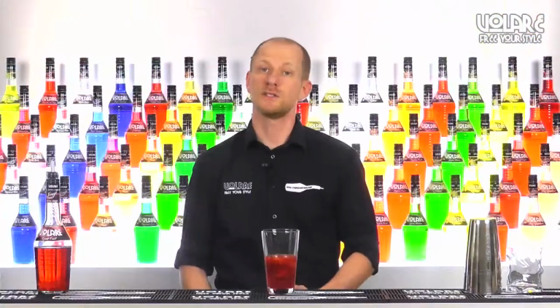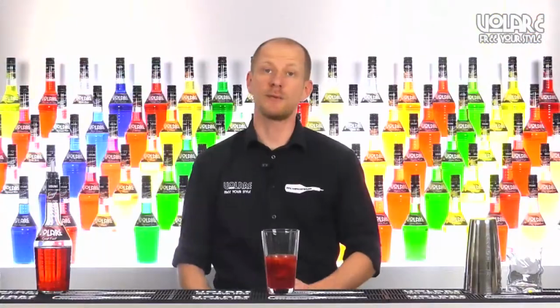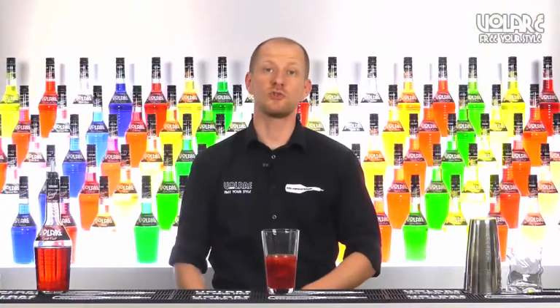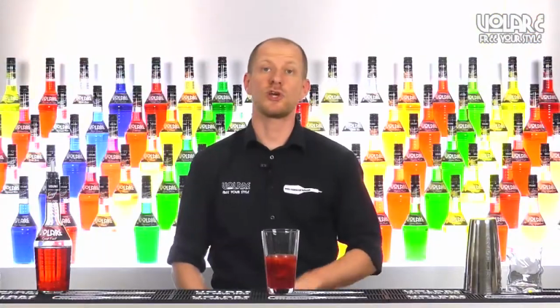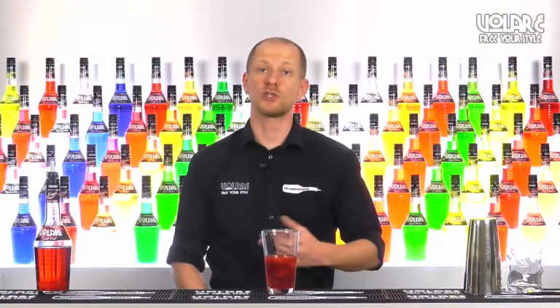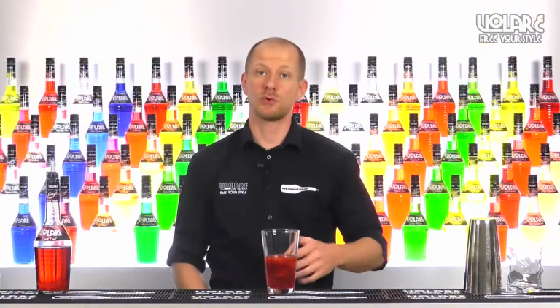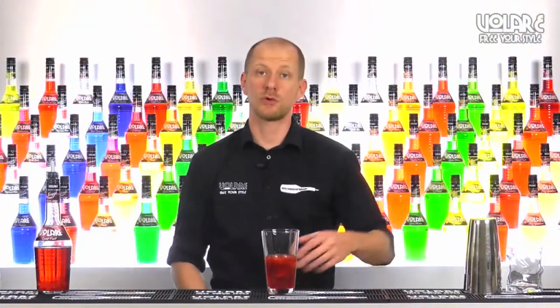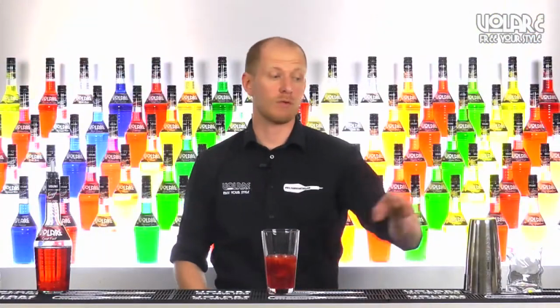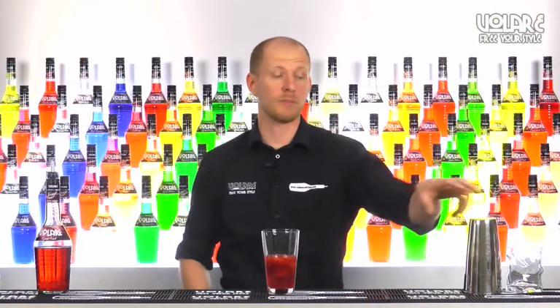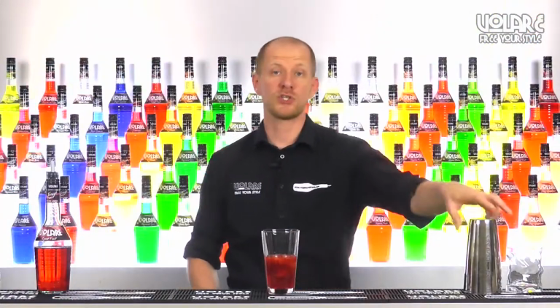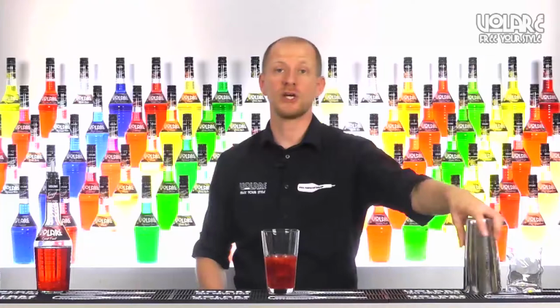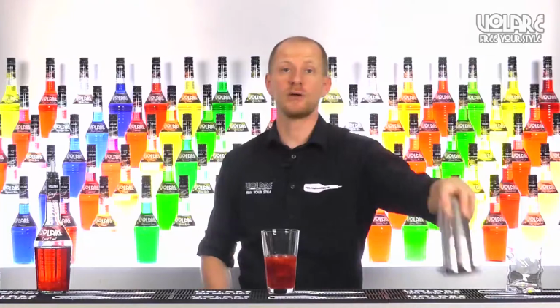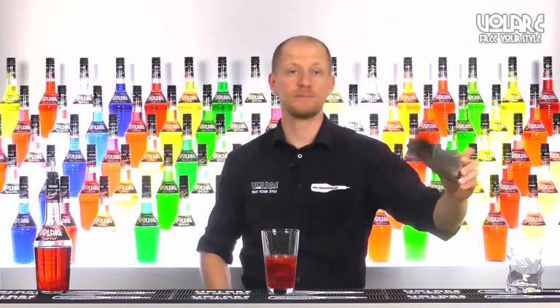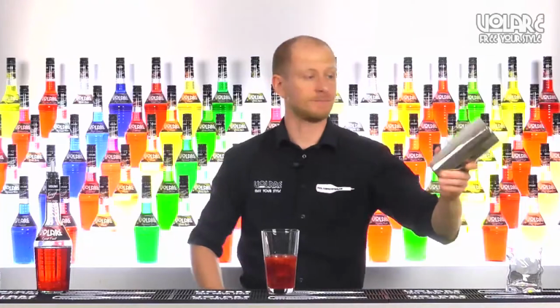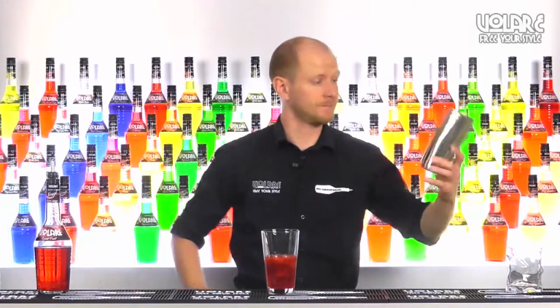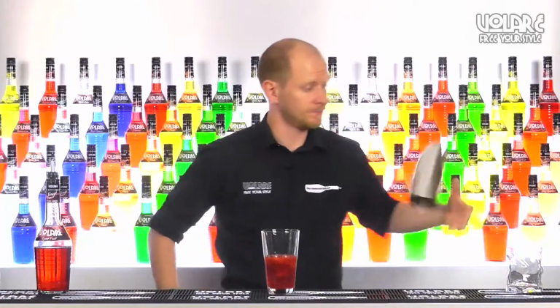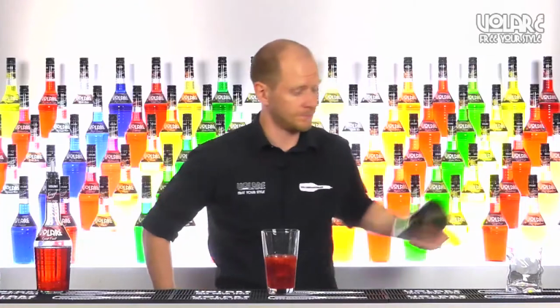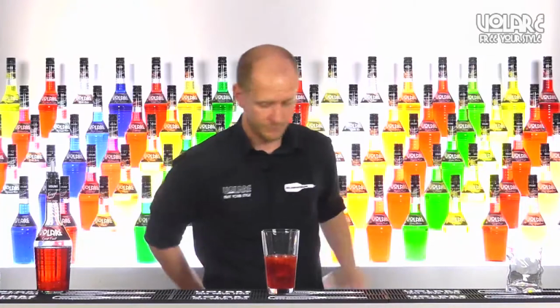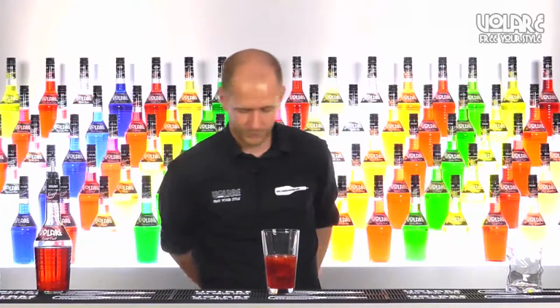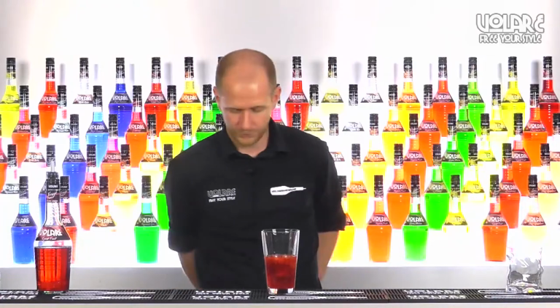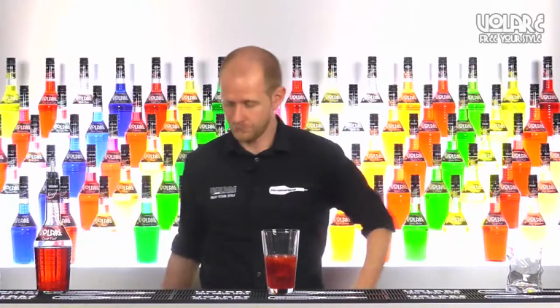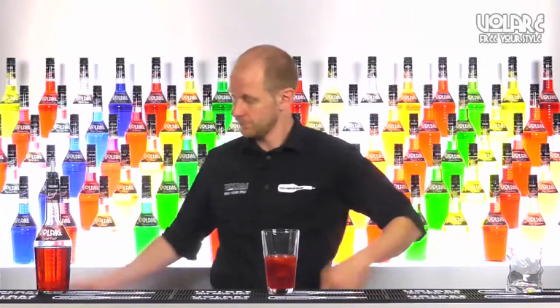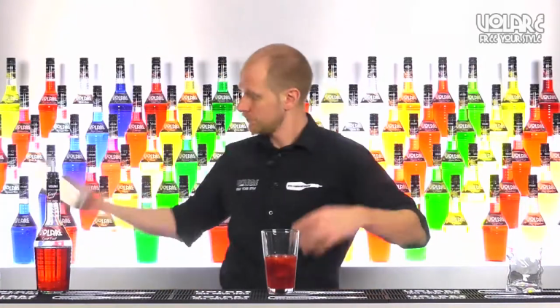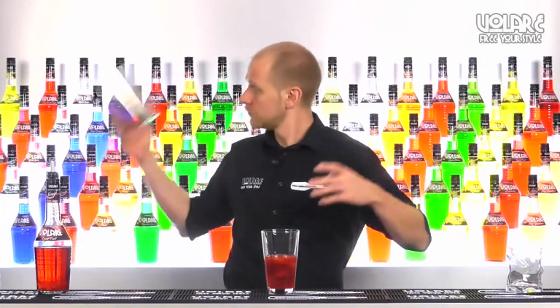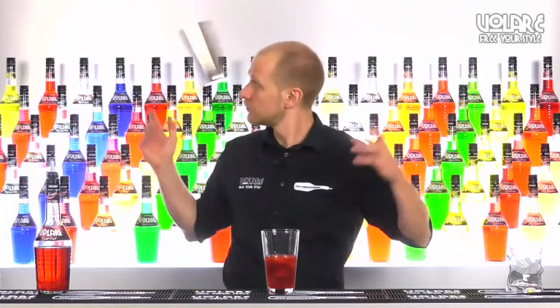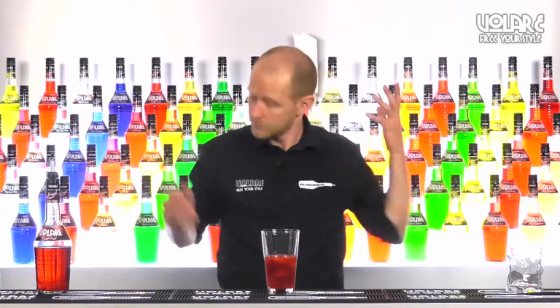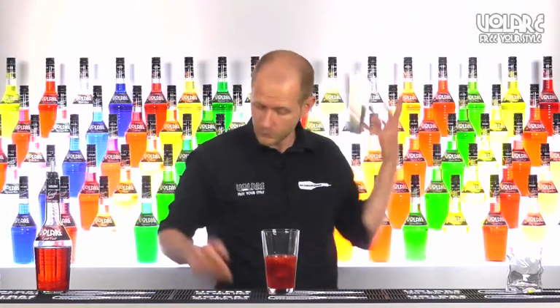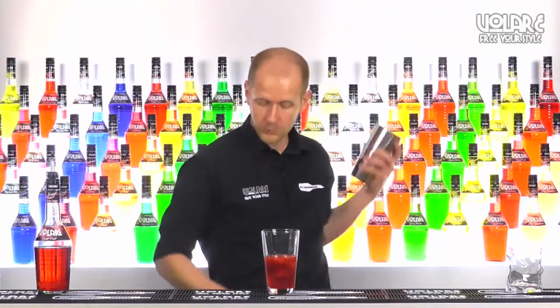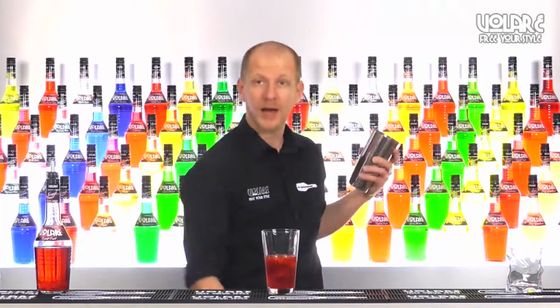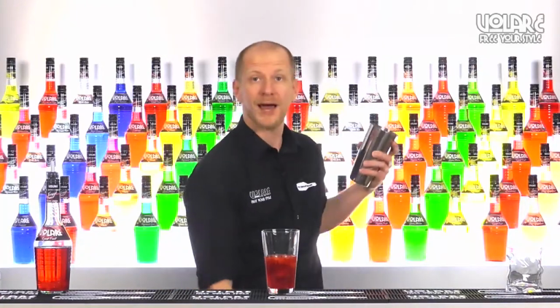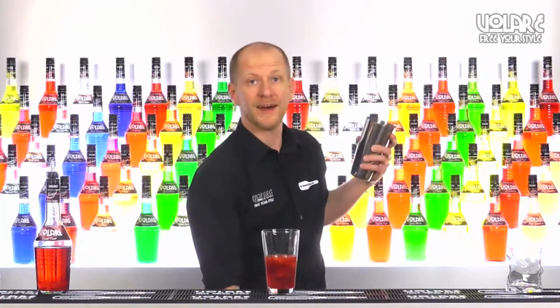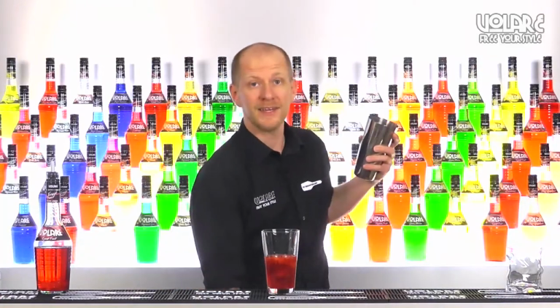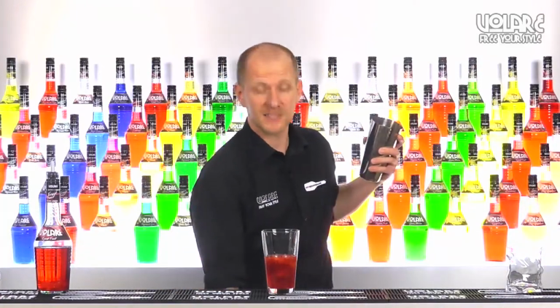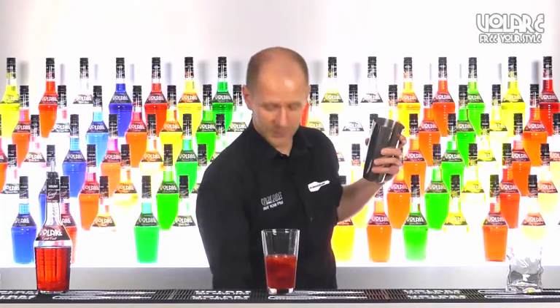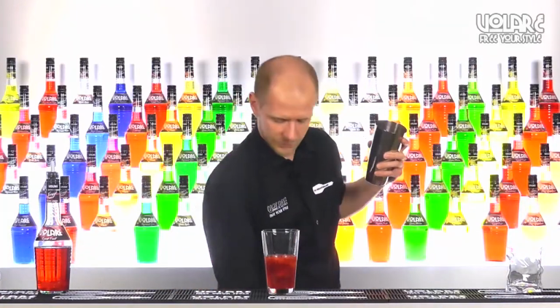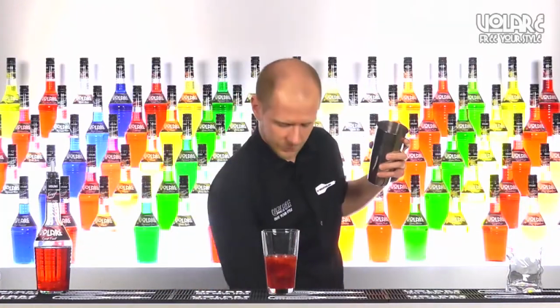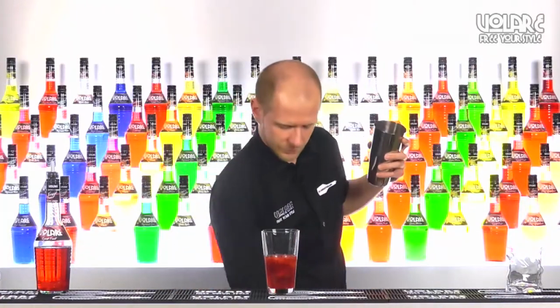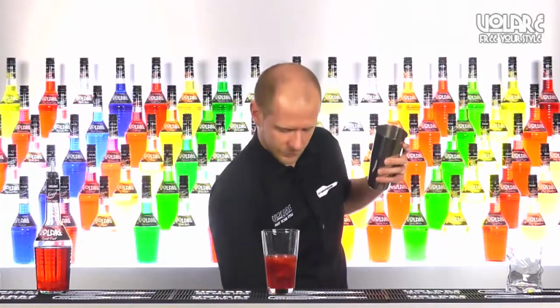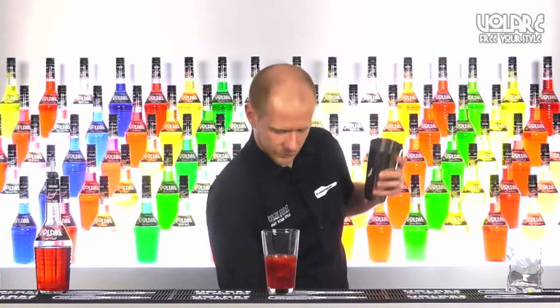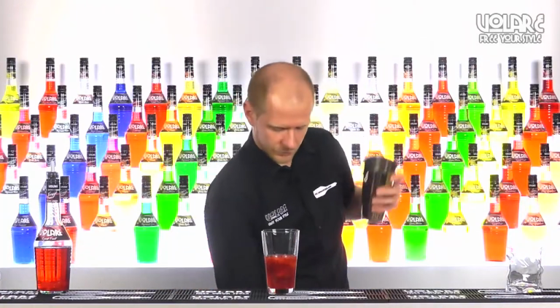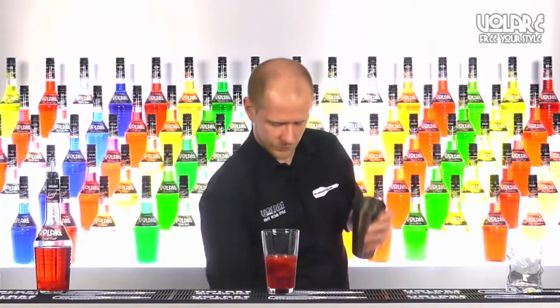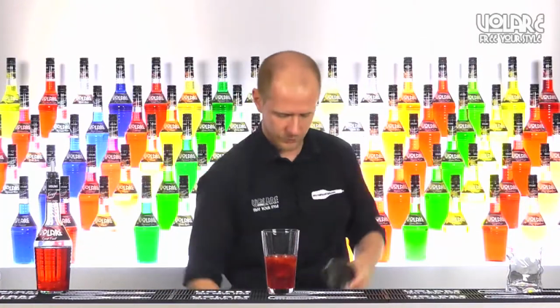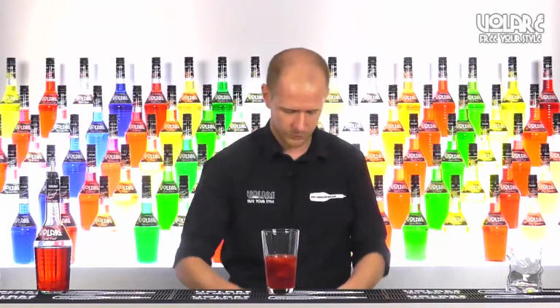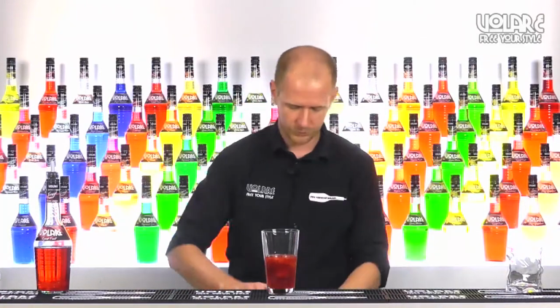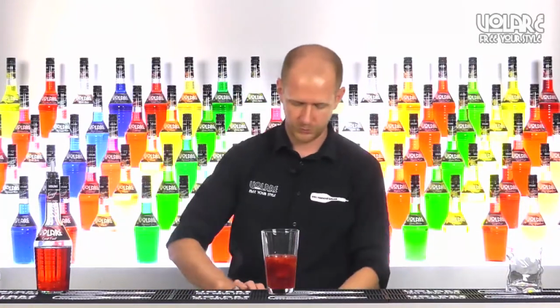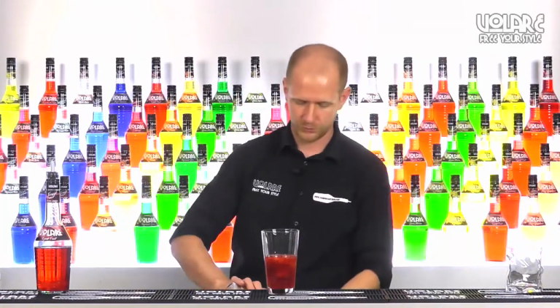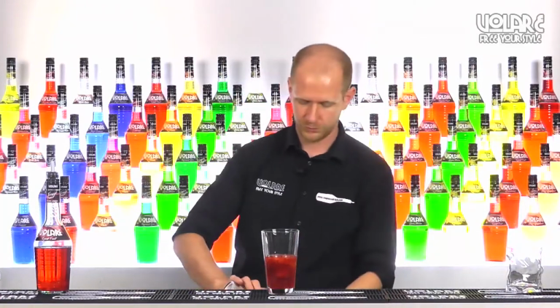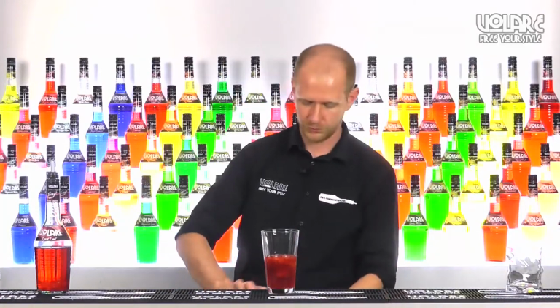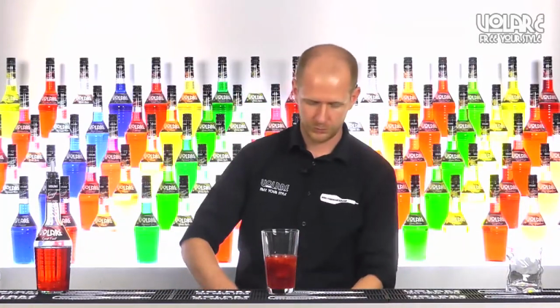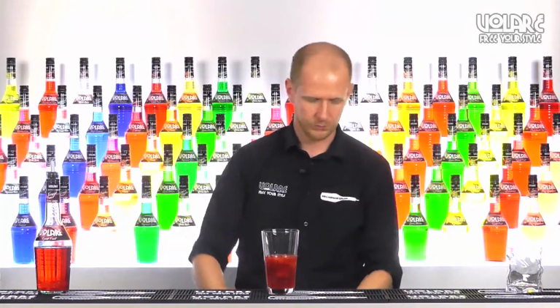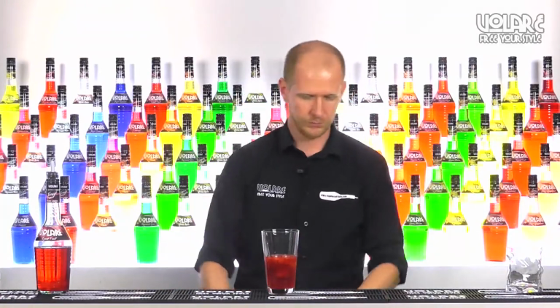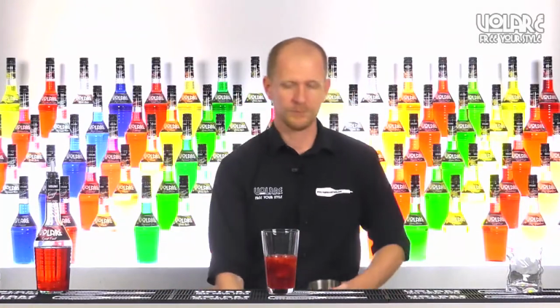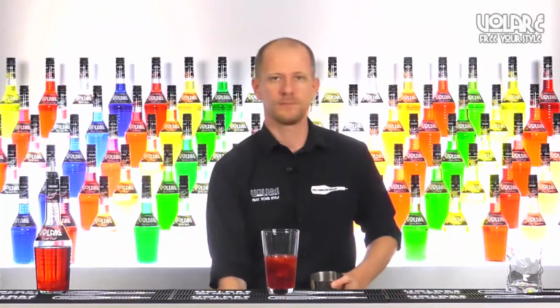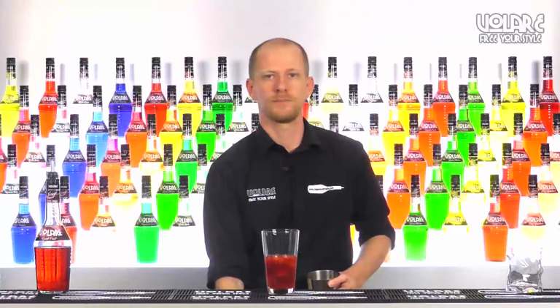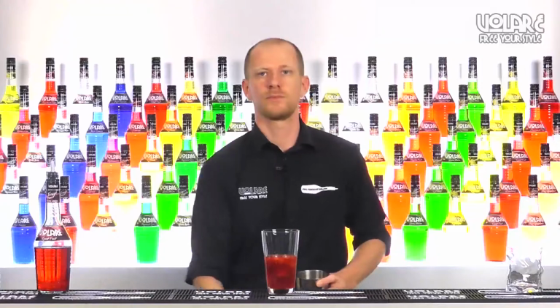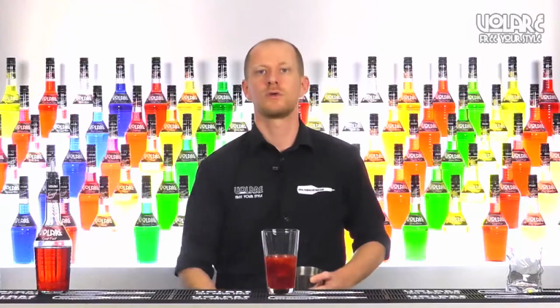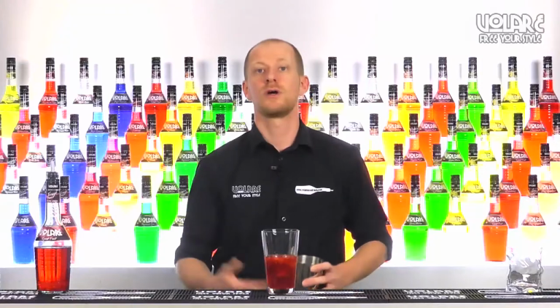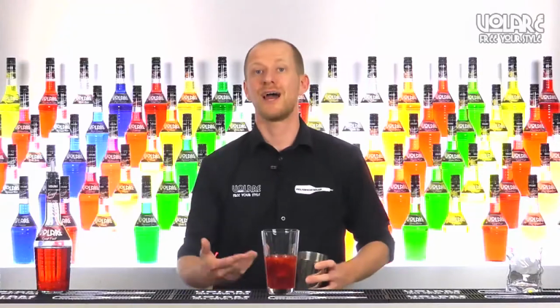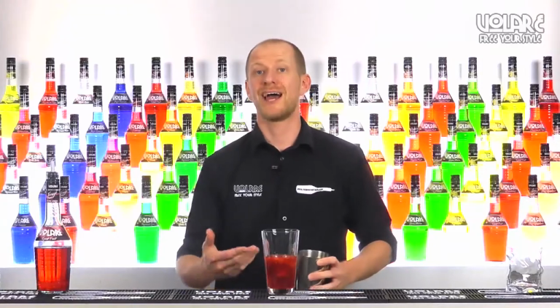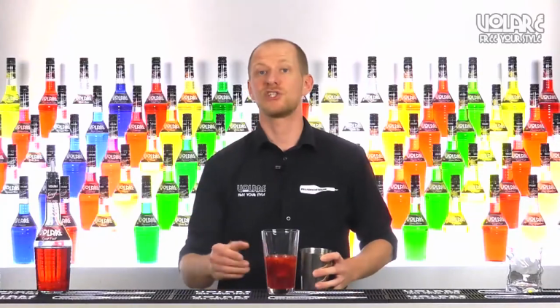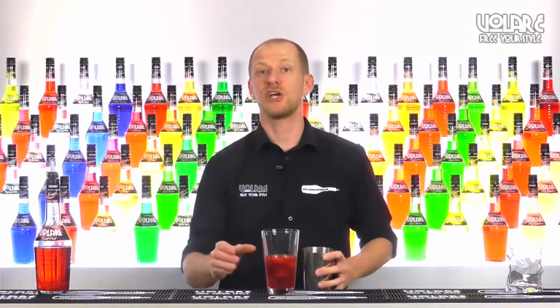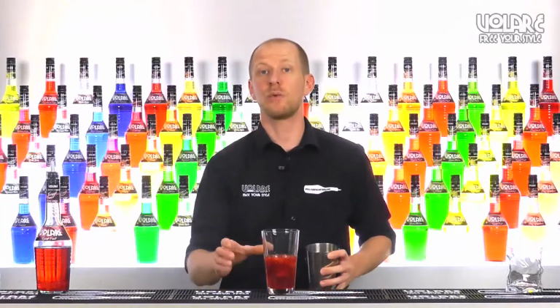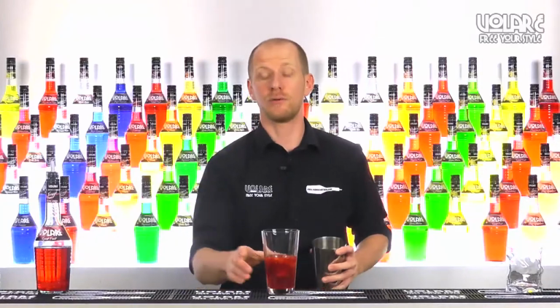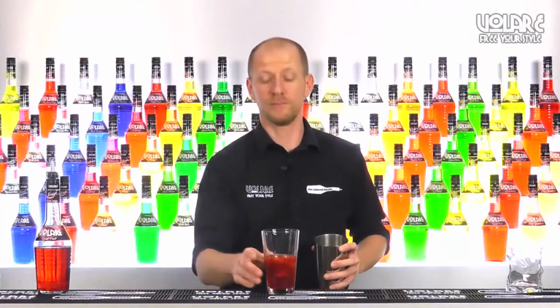Time to shake — we're going to grab a shaker, add ice and shake well.